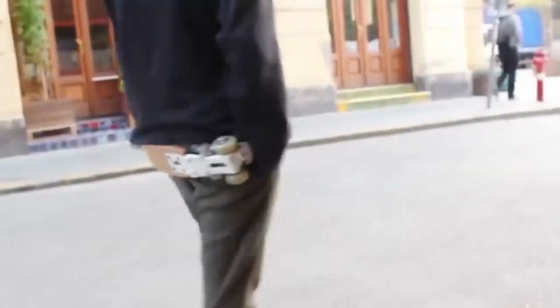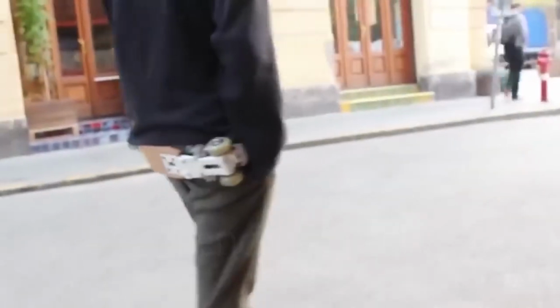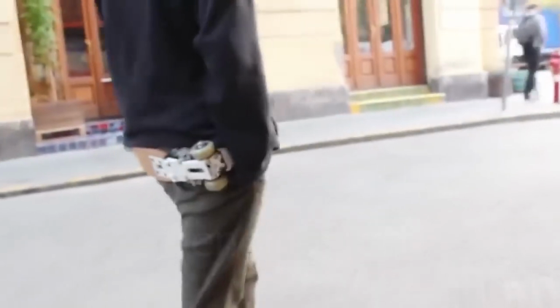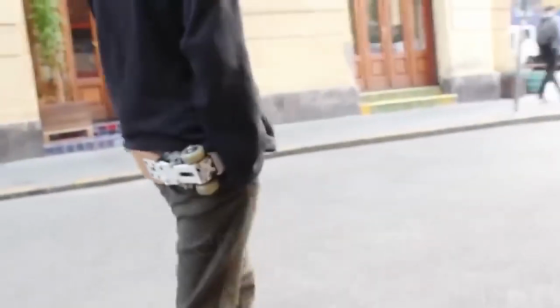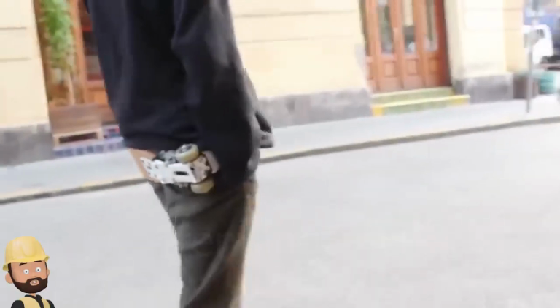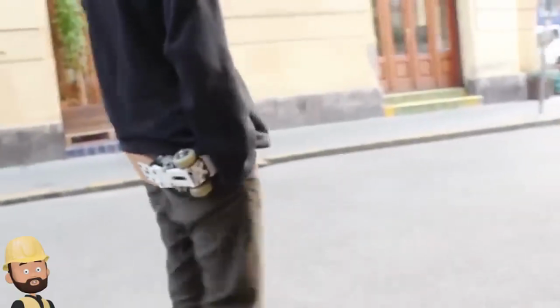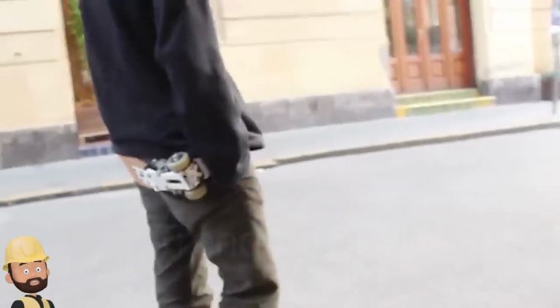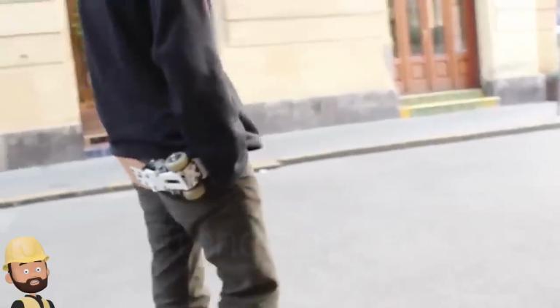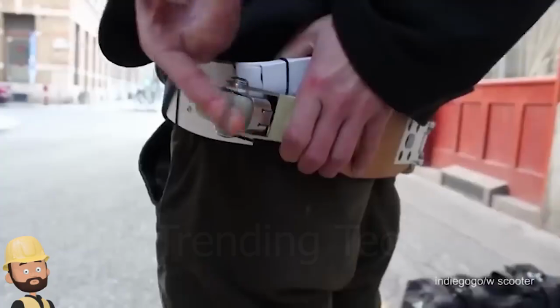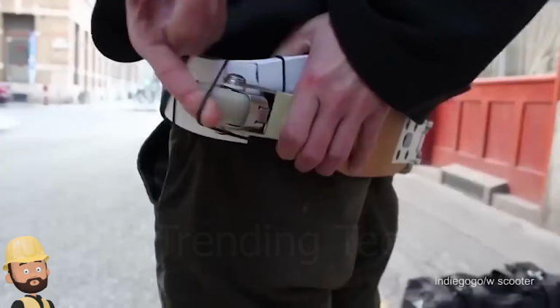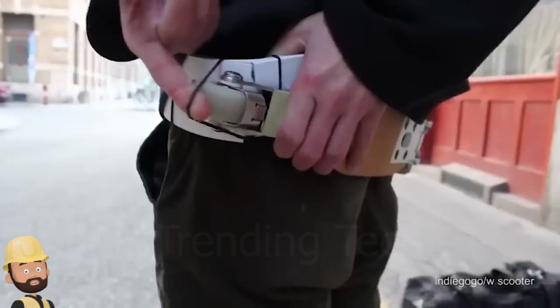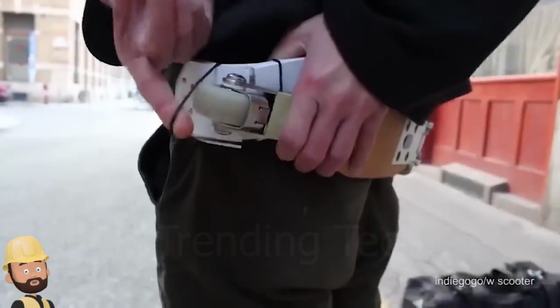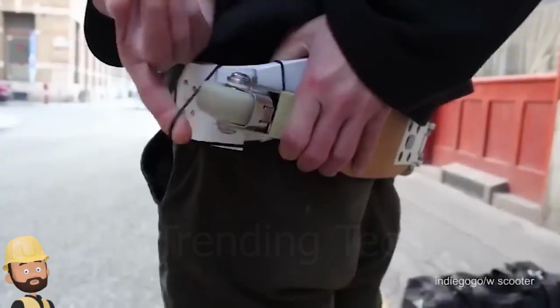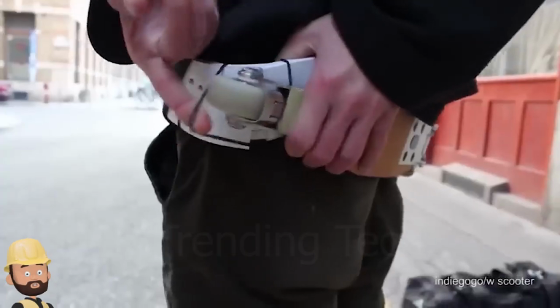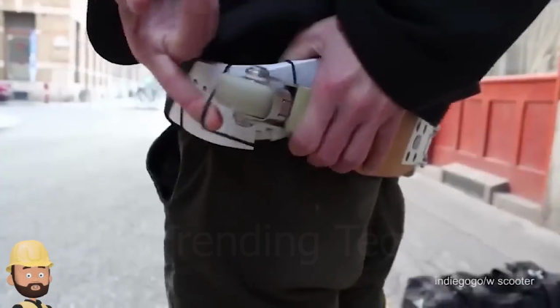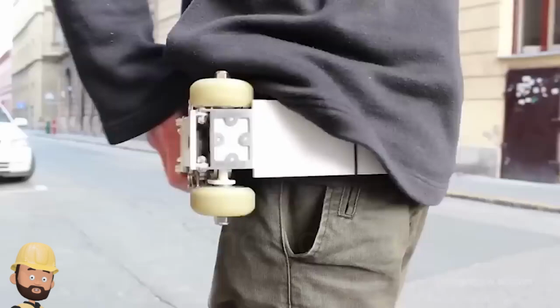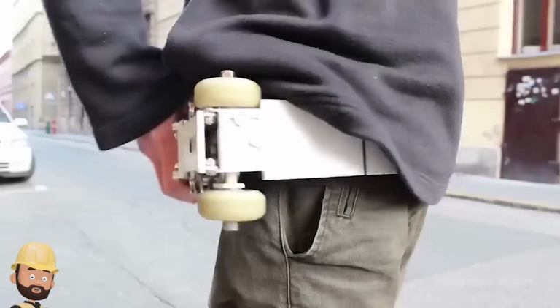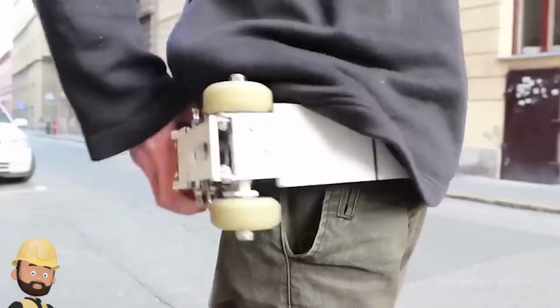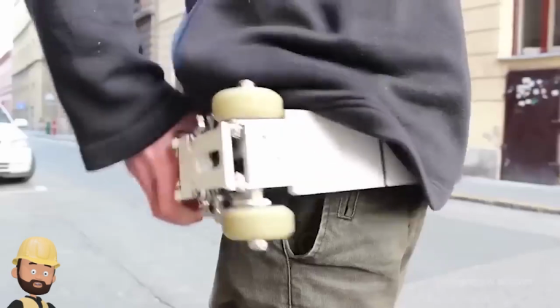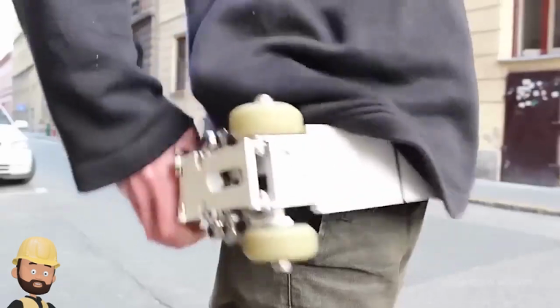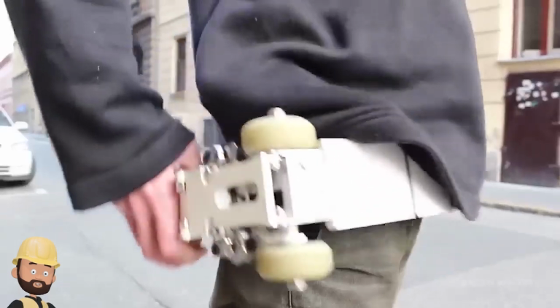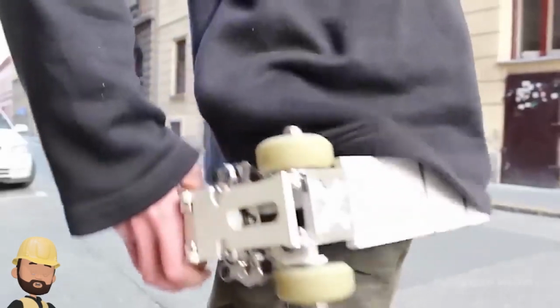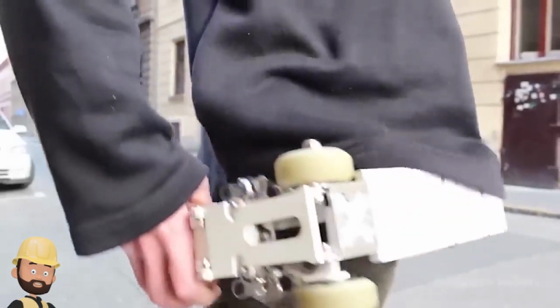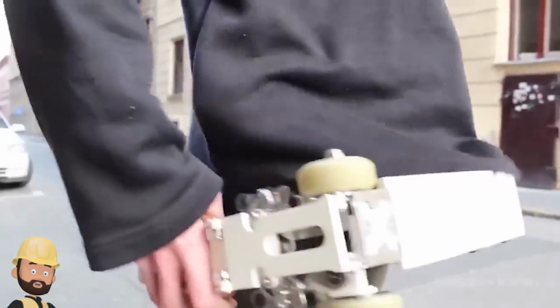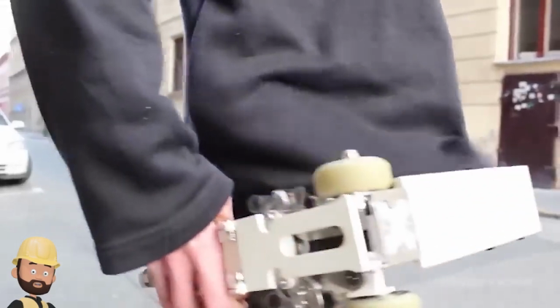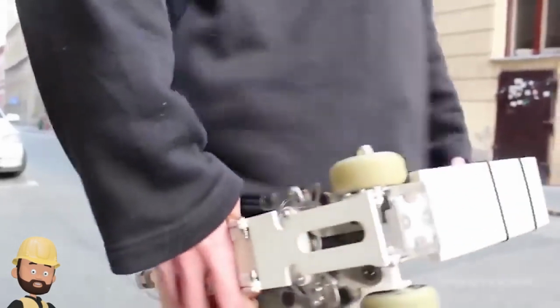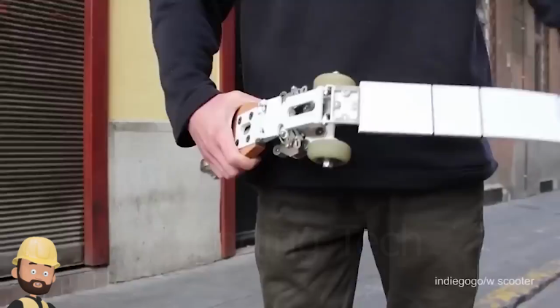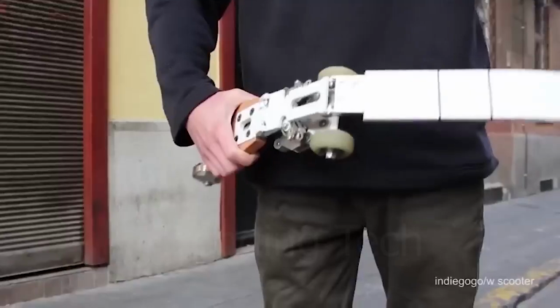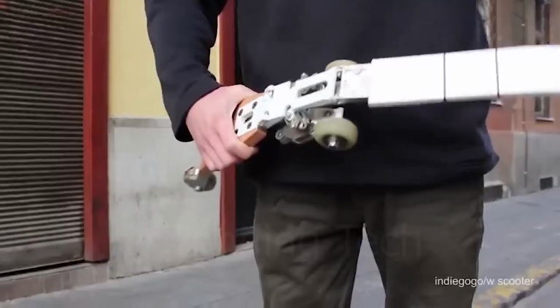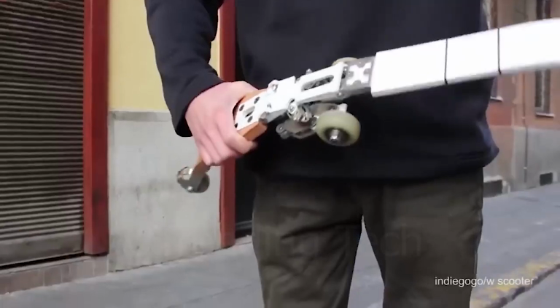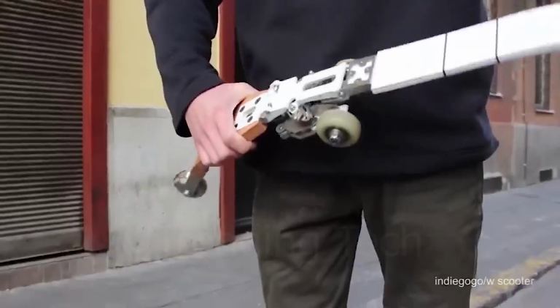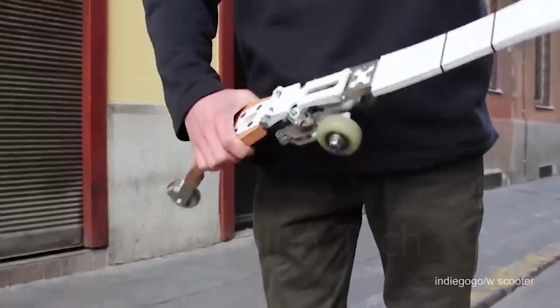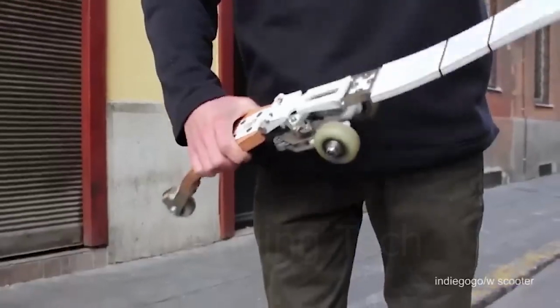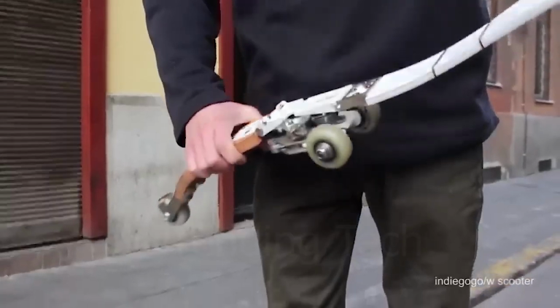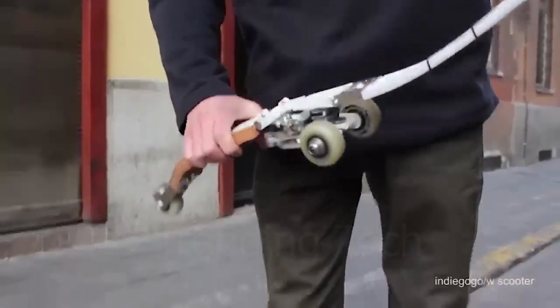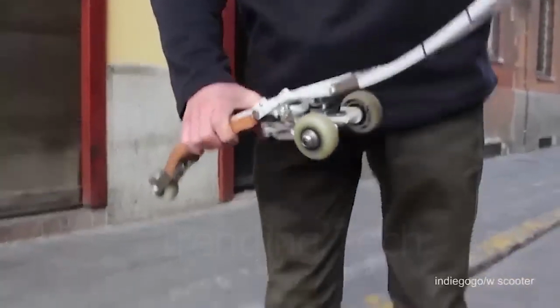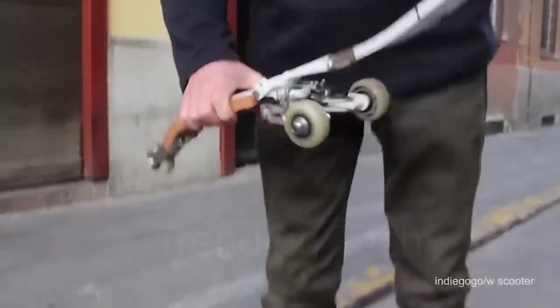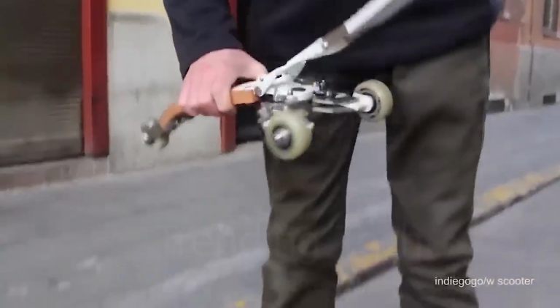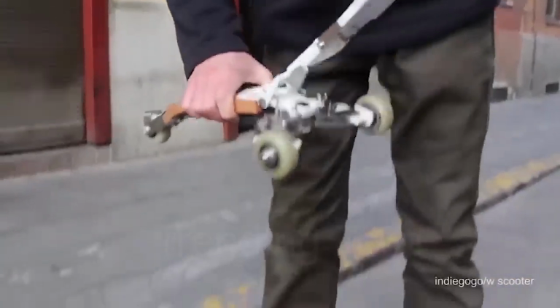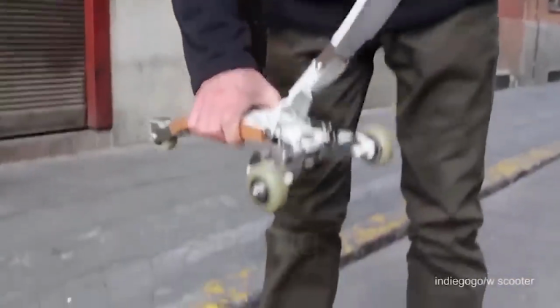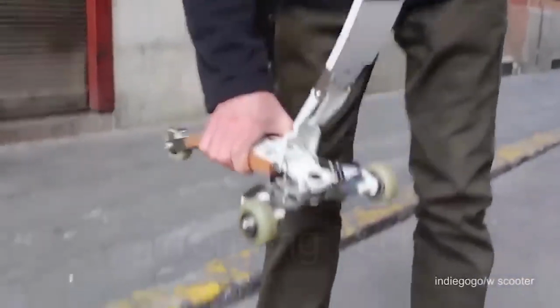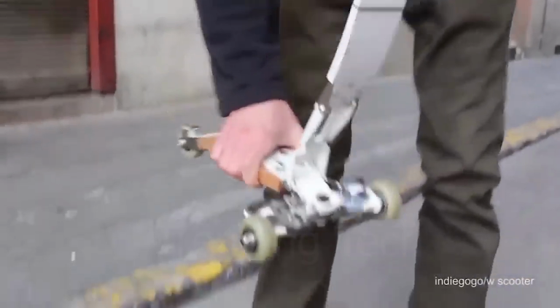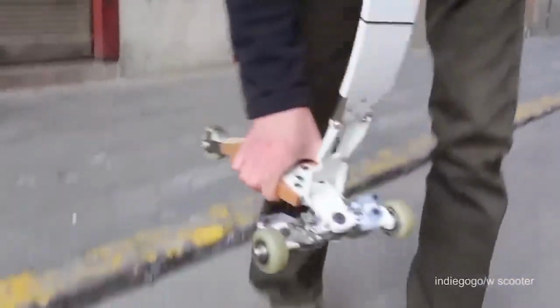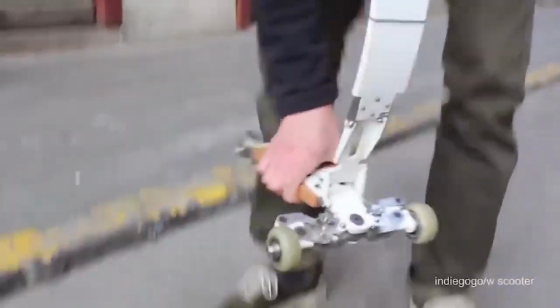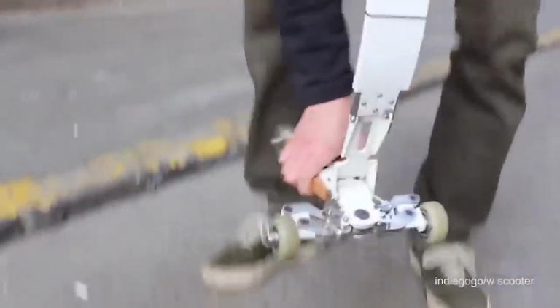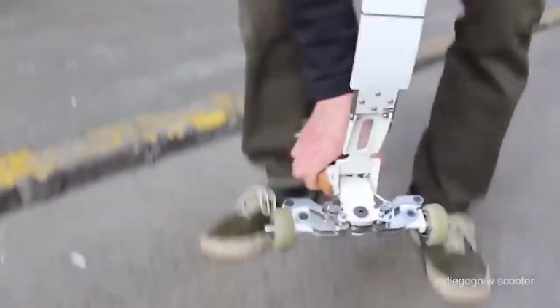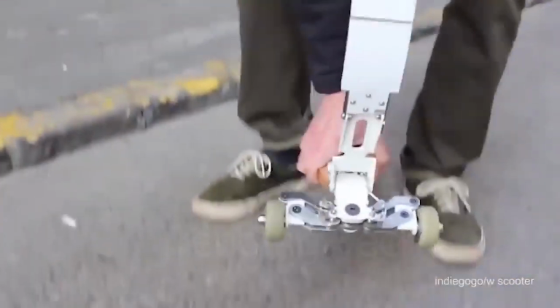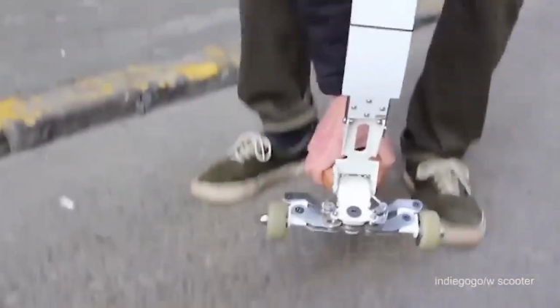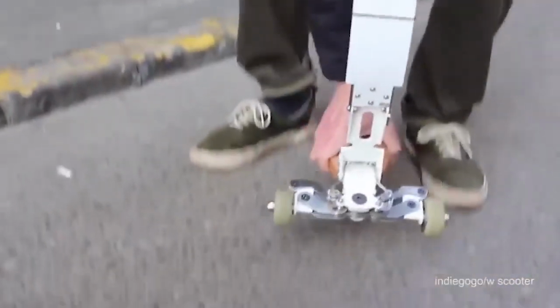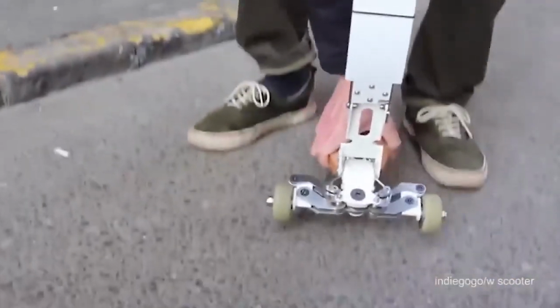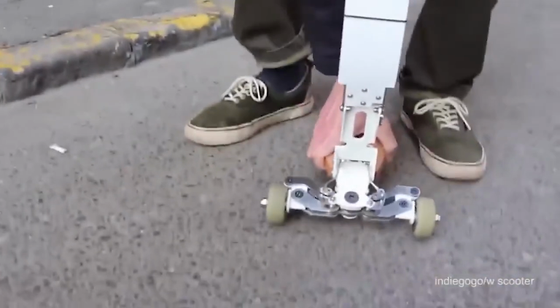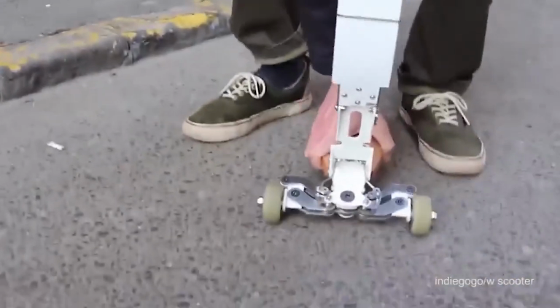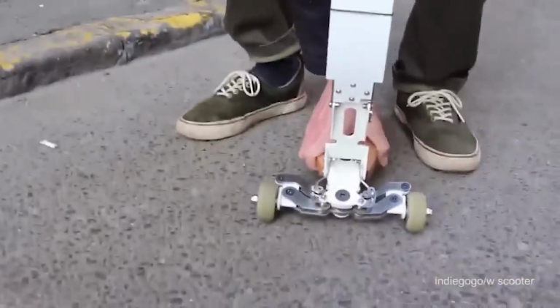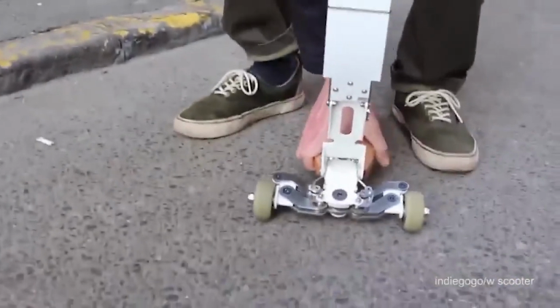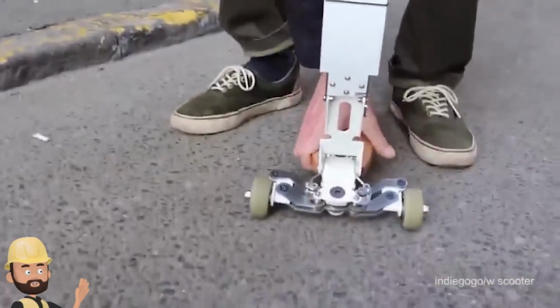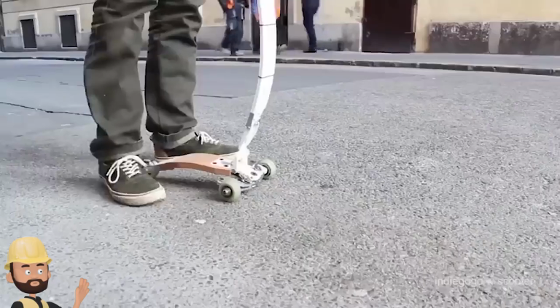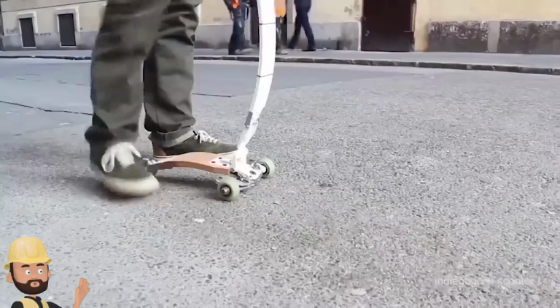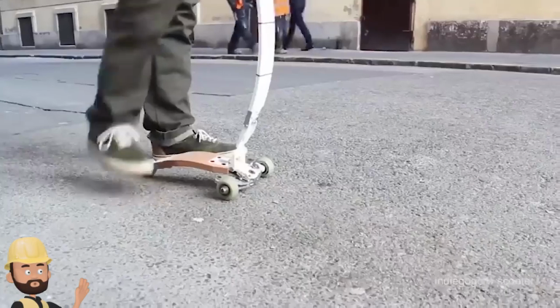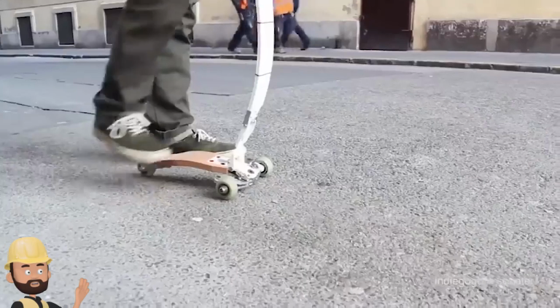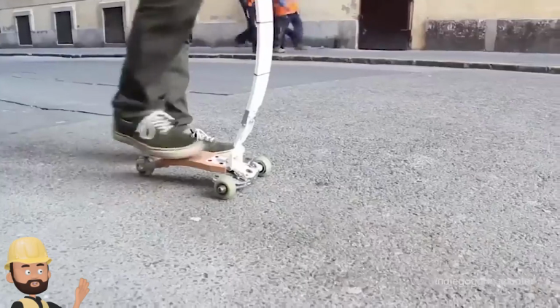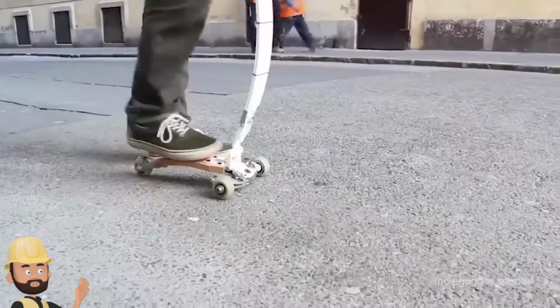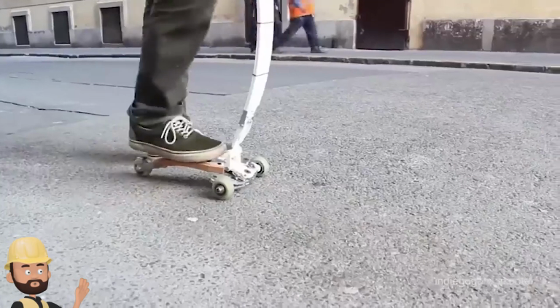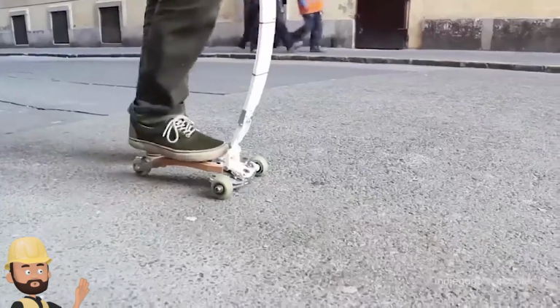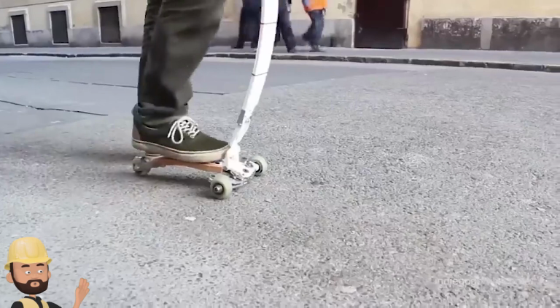This belt magically transforms into a speed. Pretty cool, right?